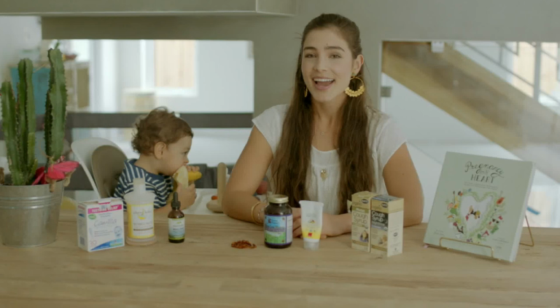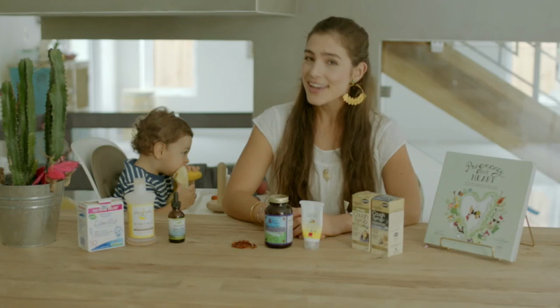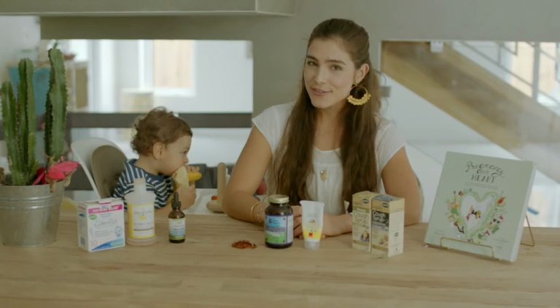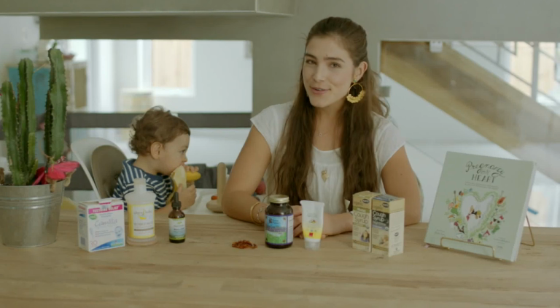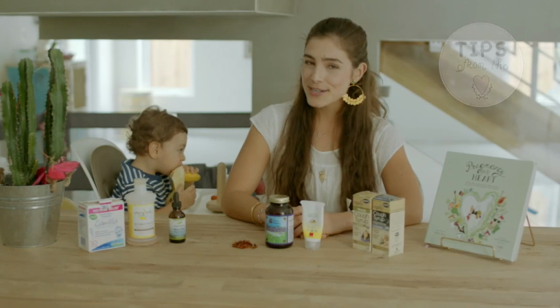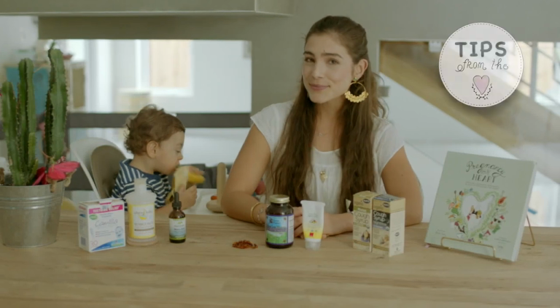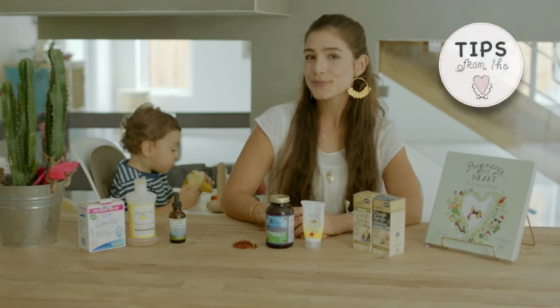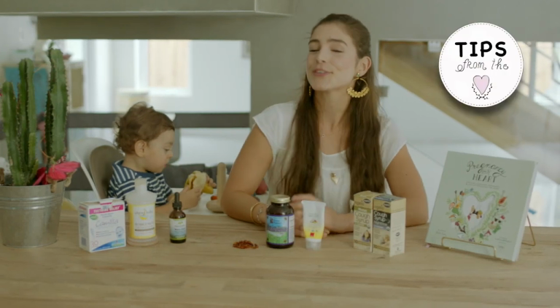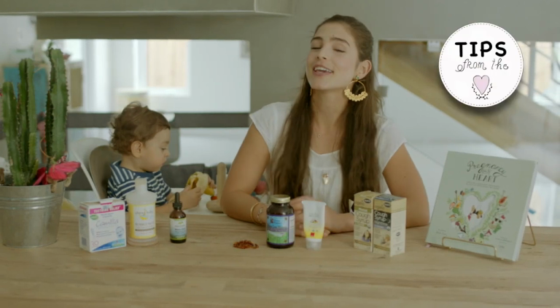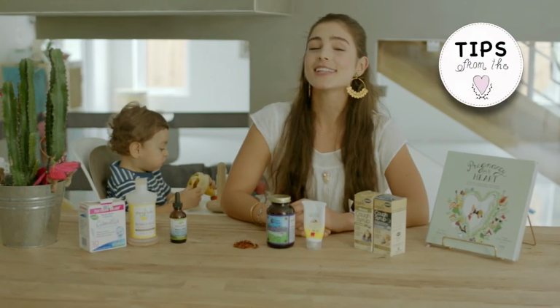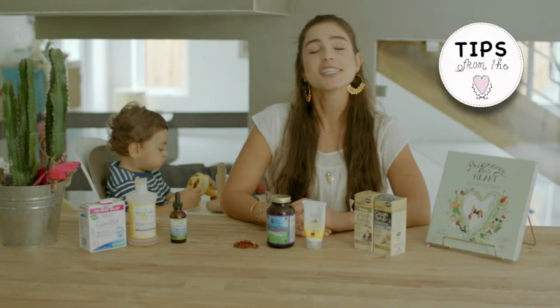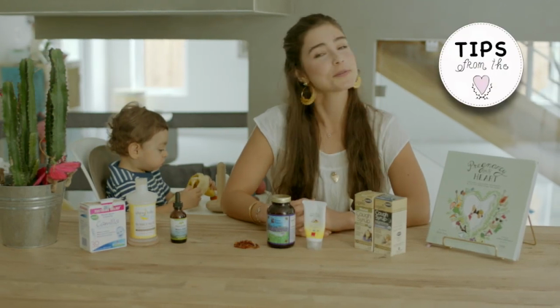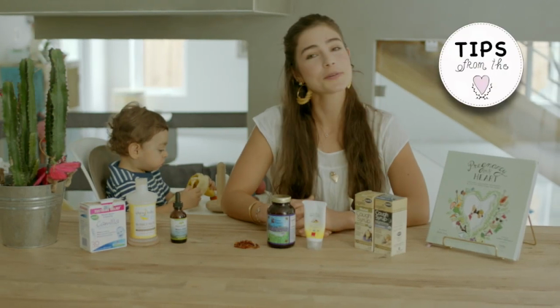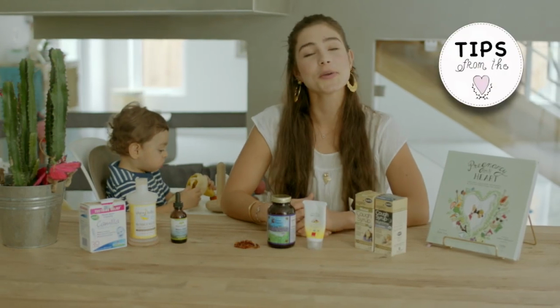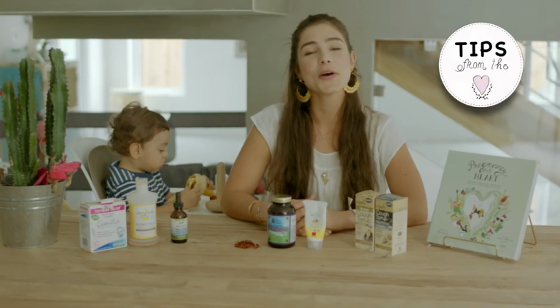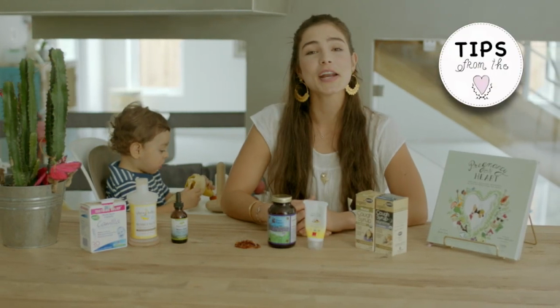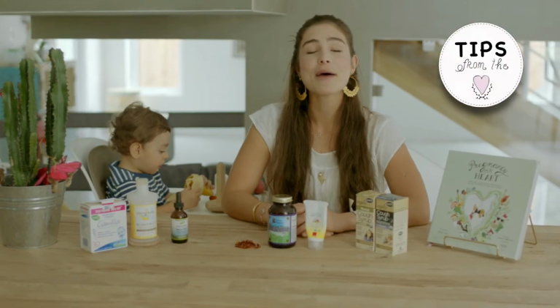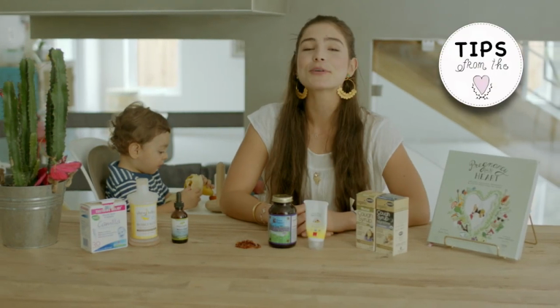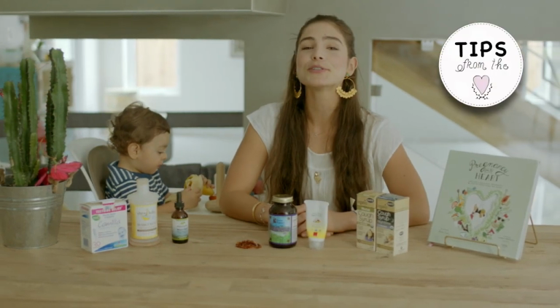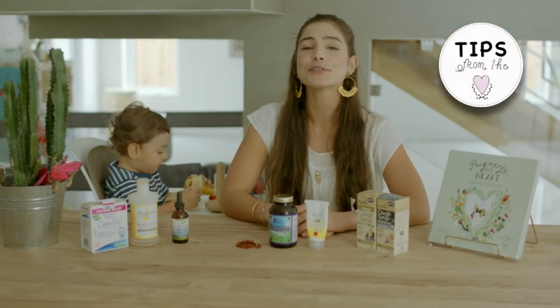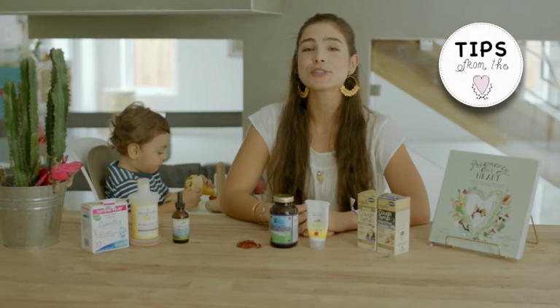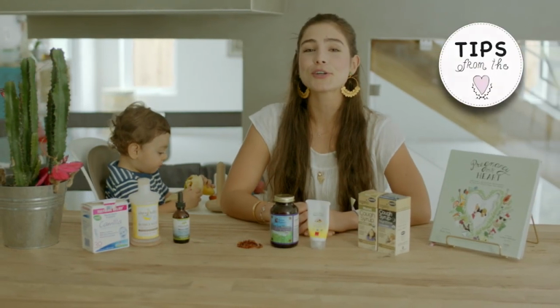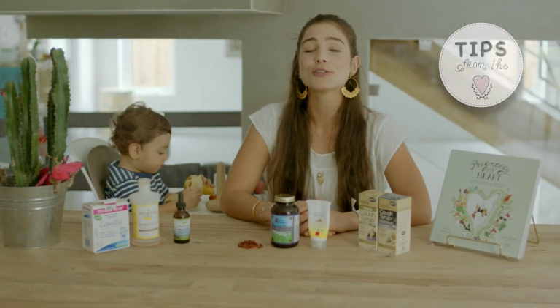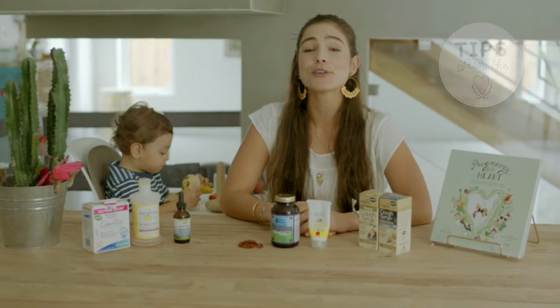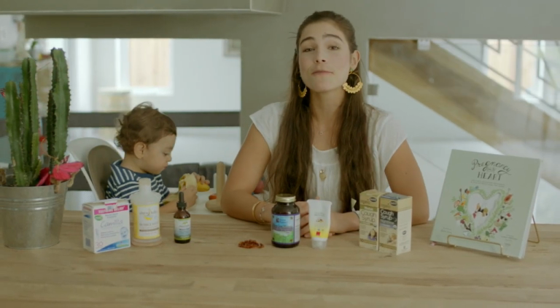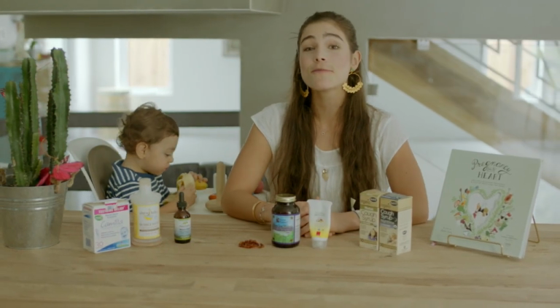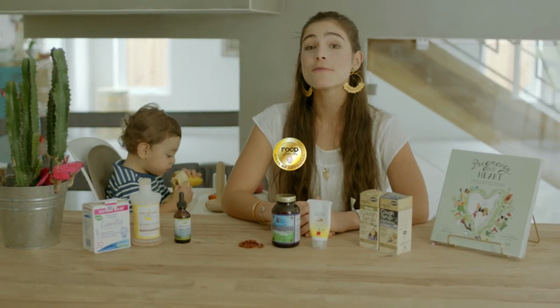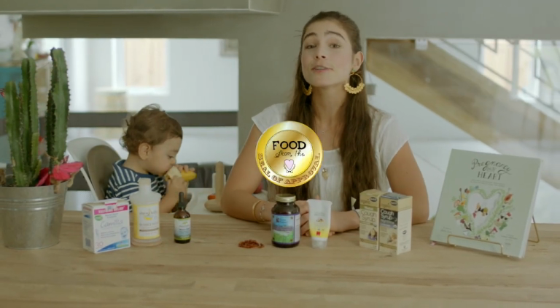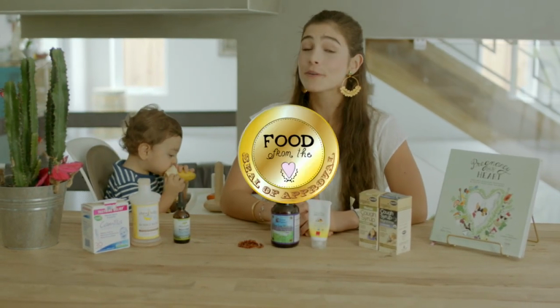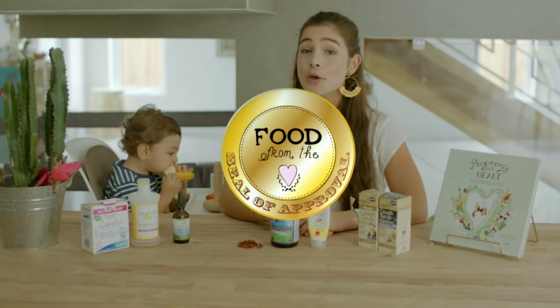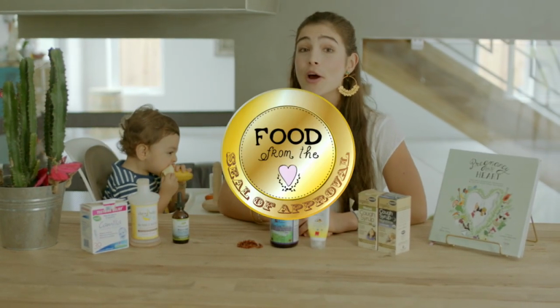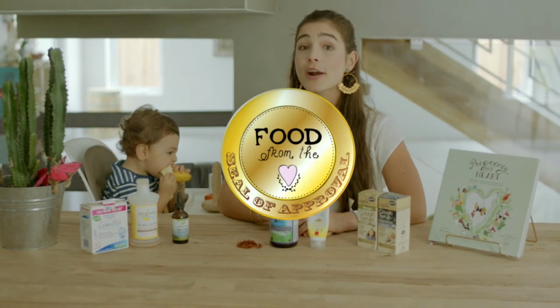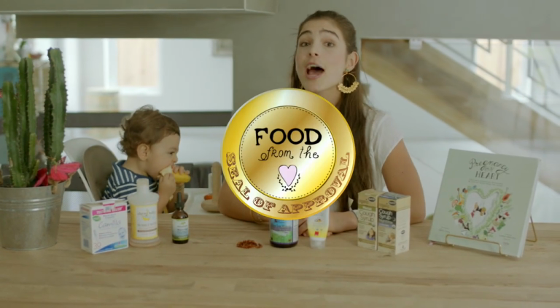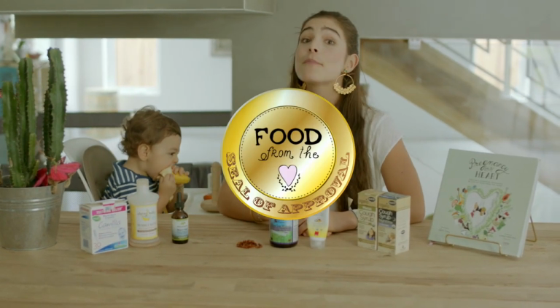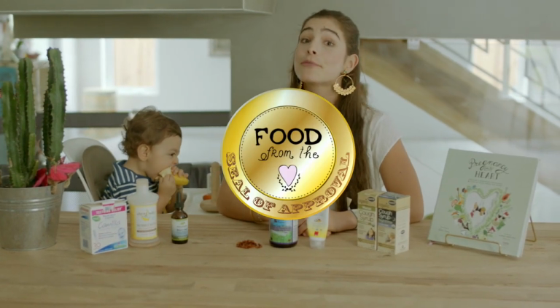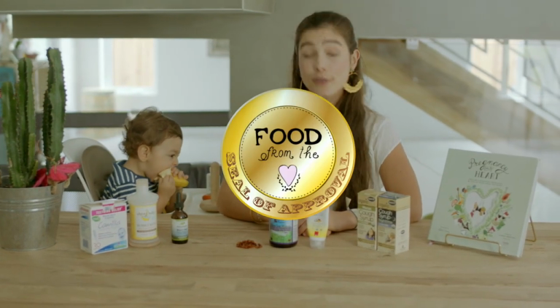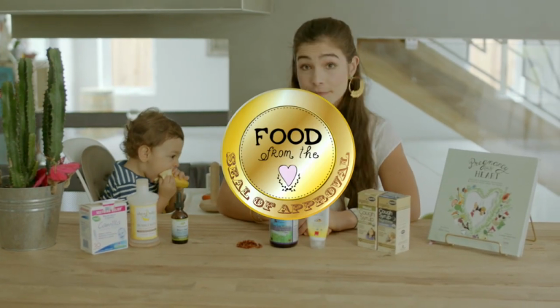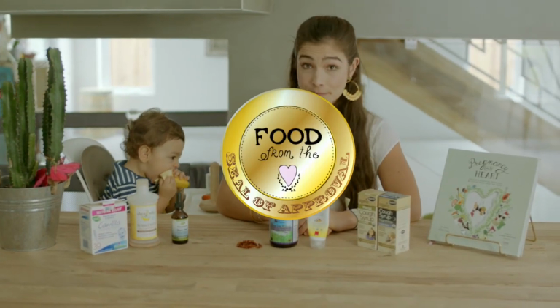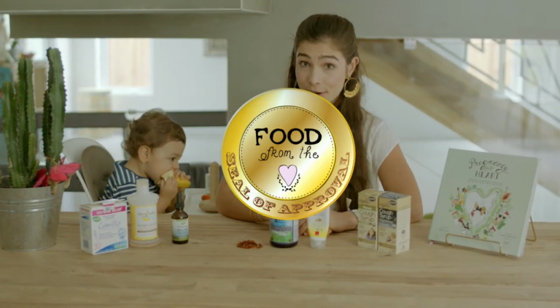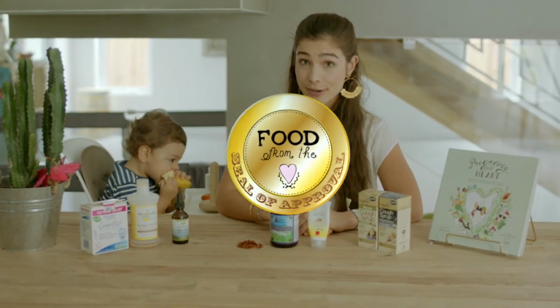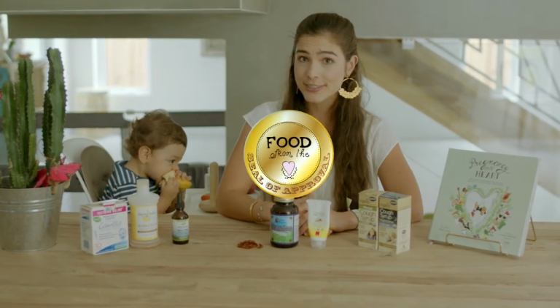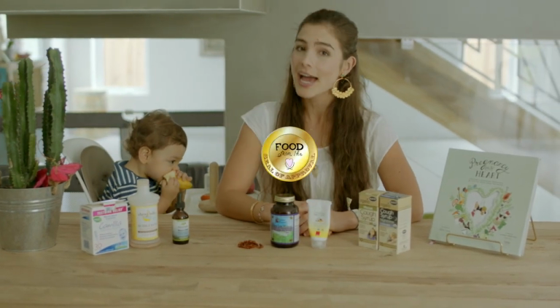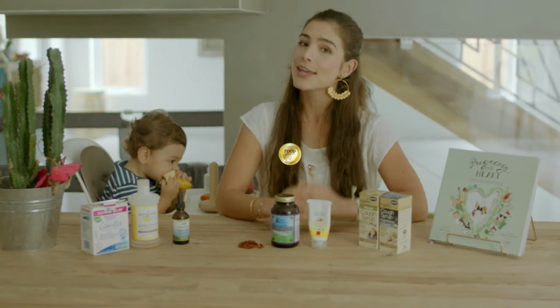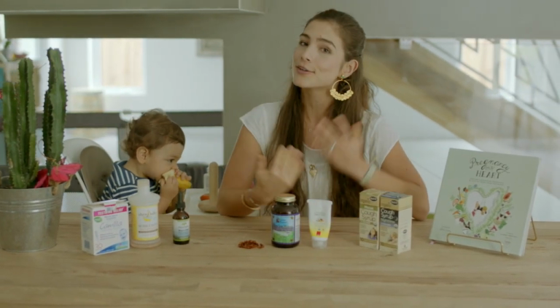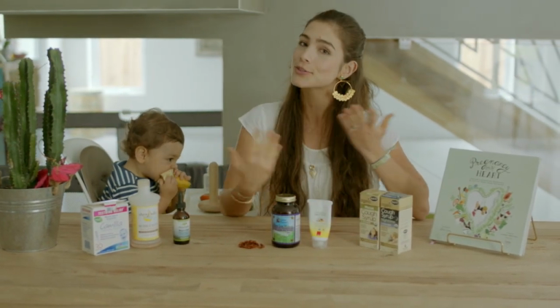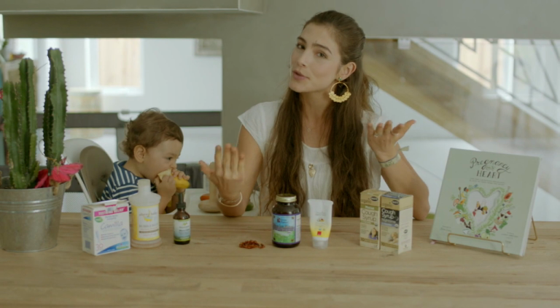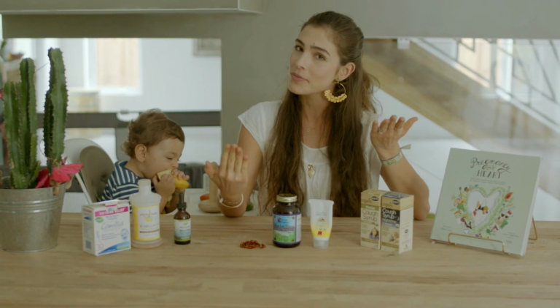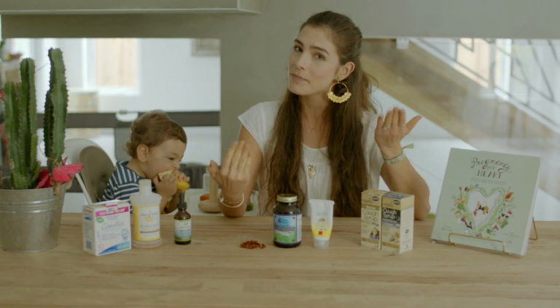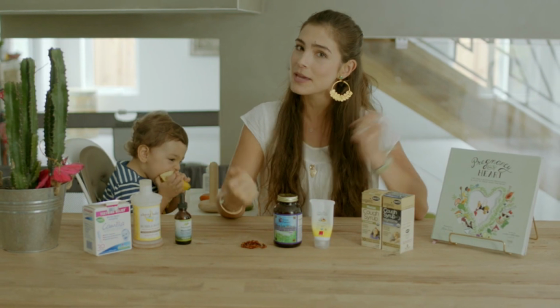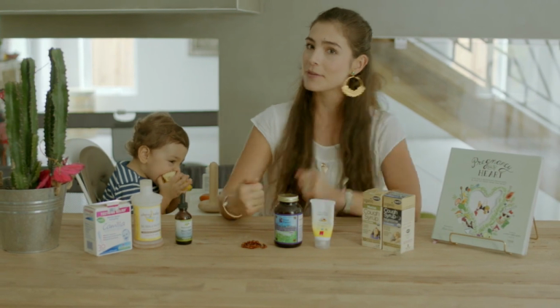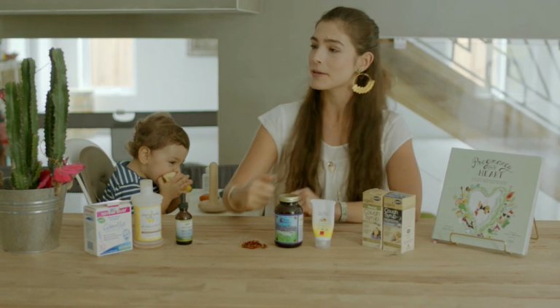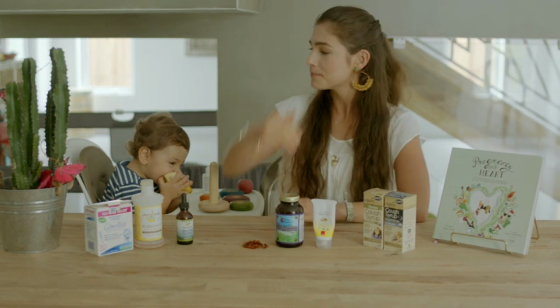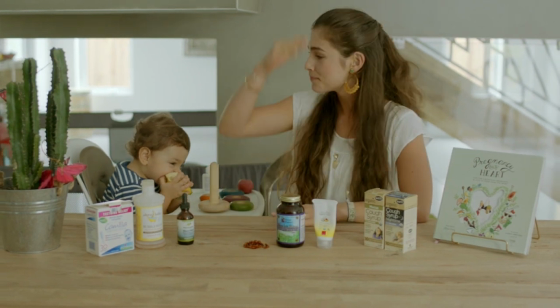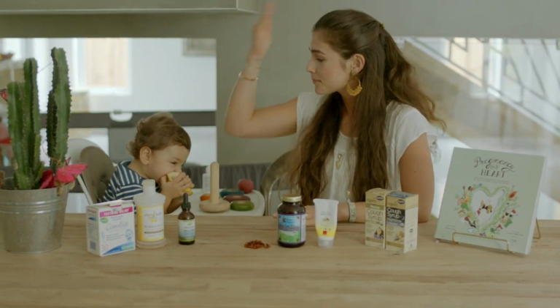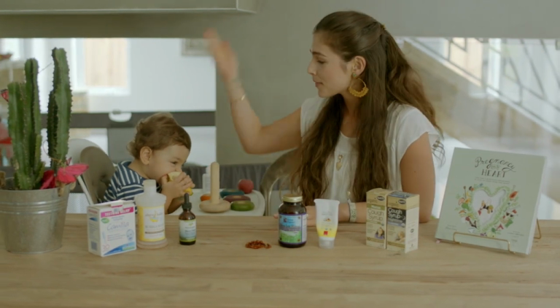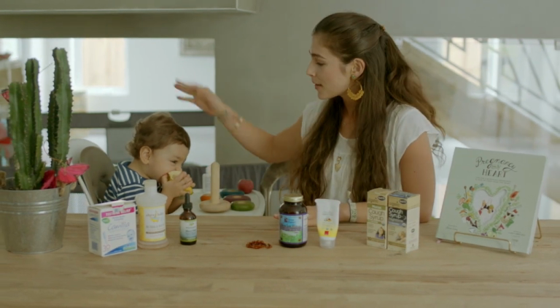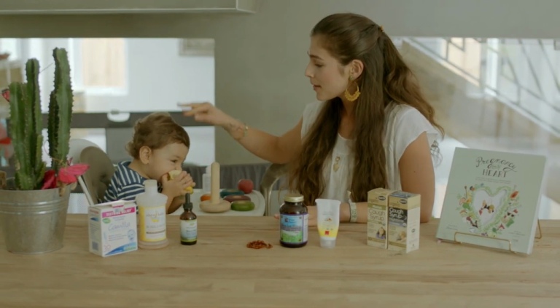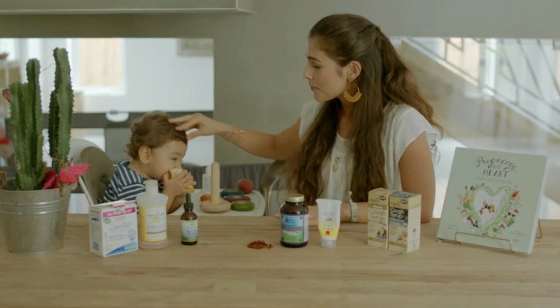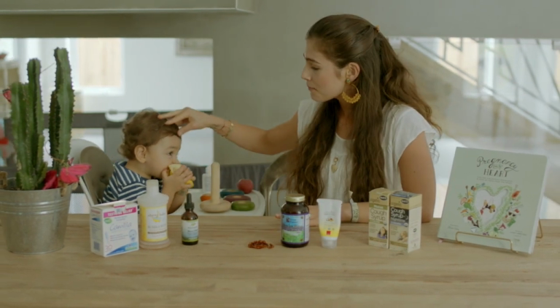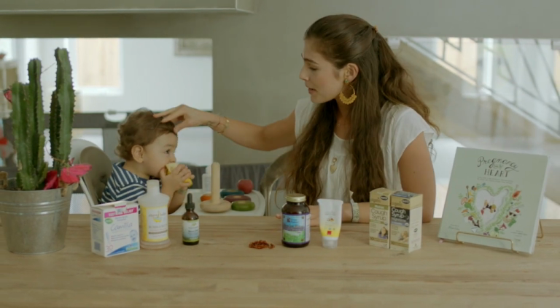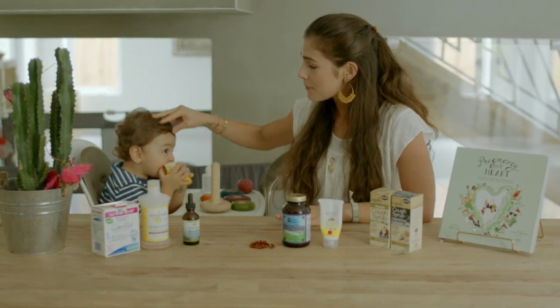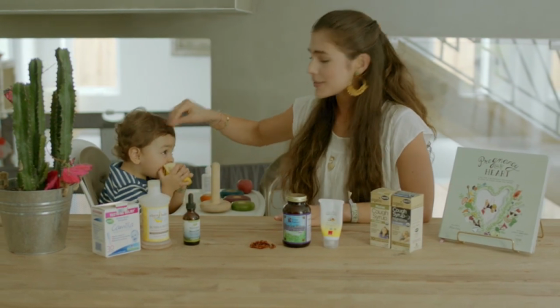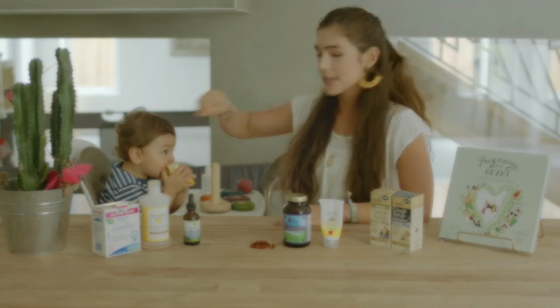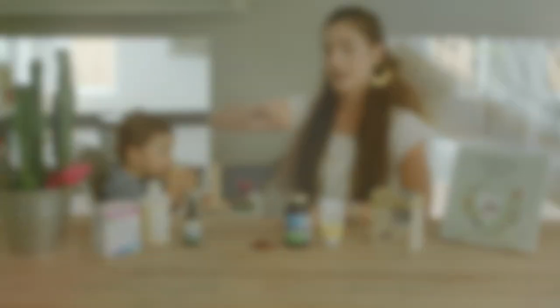Hi everyone, today in Tips from the Heart I'm going to show you some Food from the Heart approved products I use with my baby, Baby J.